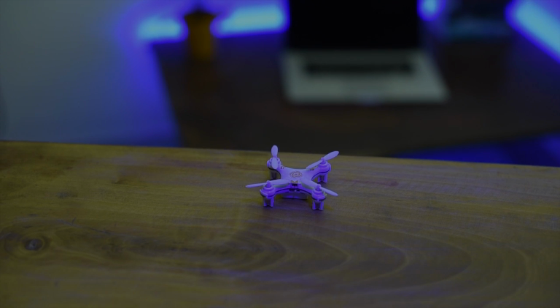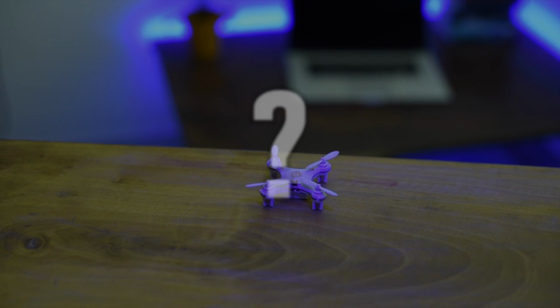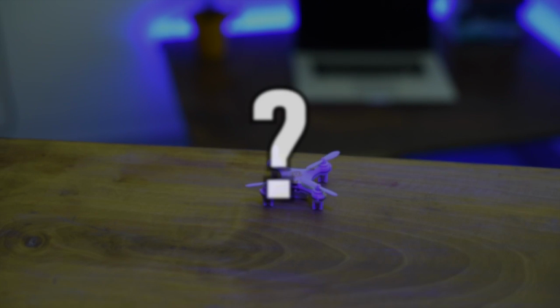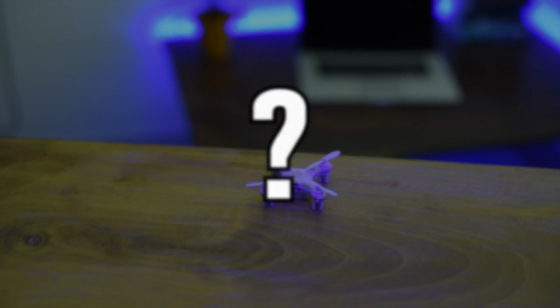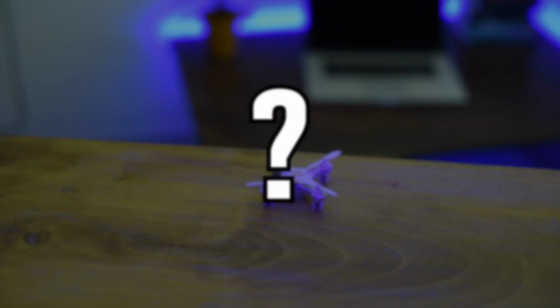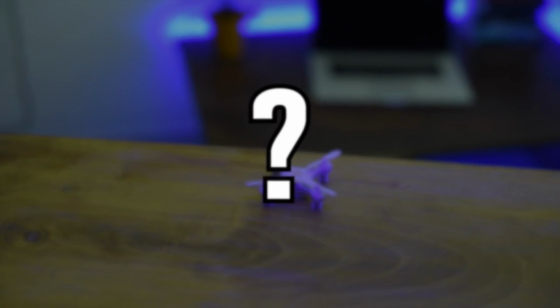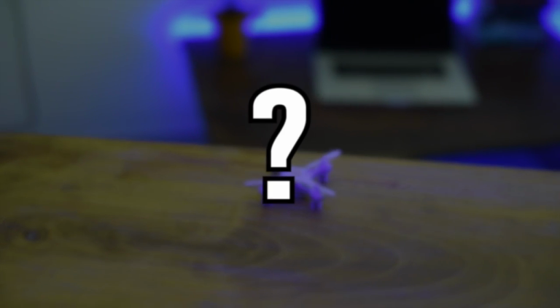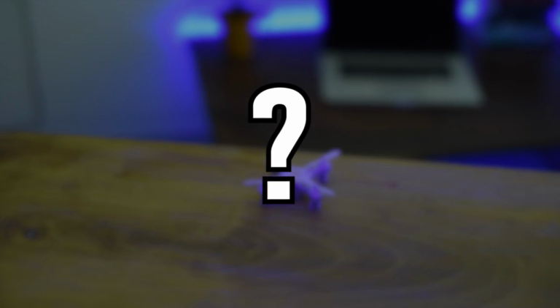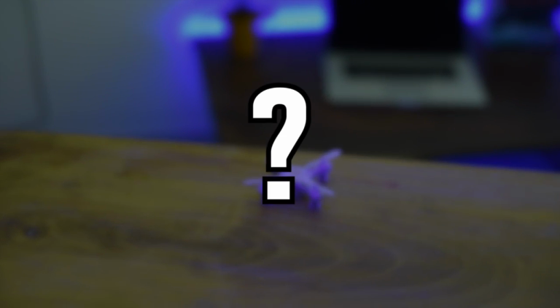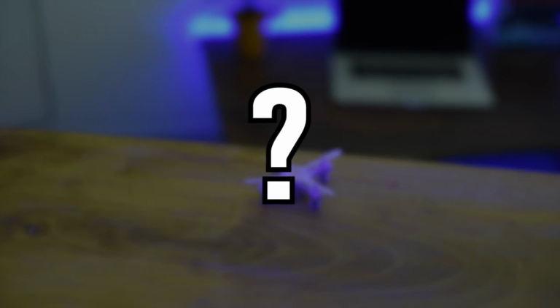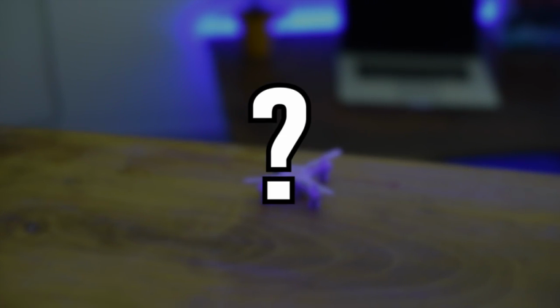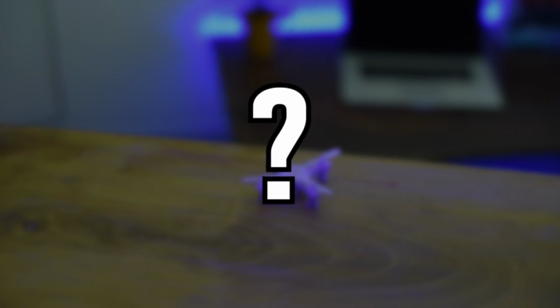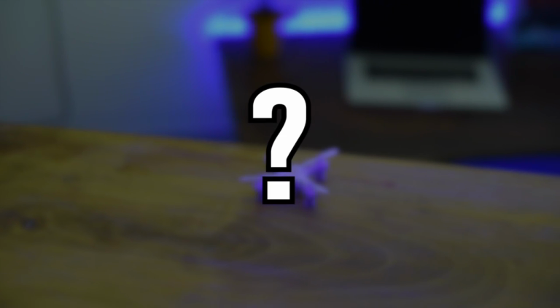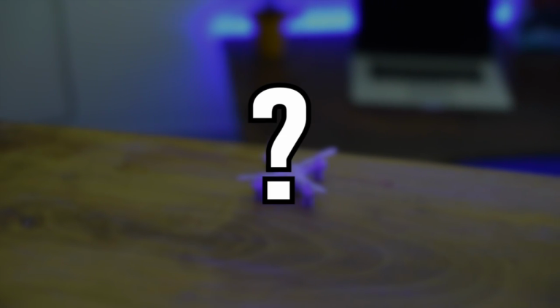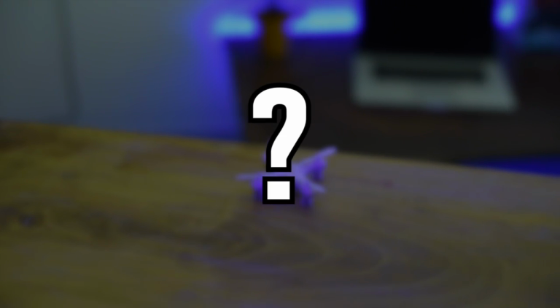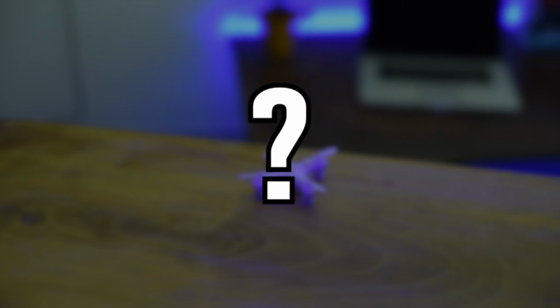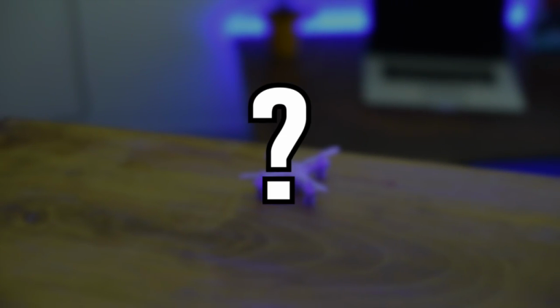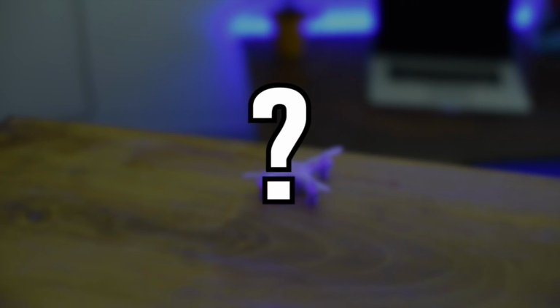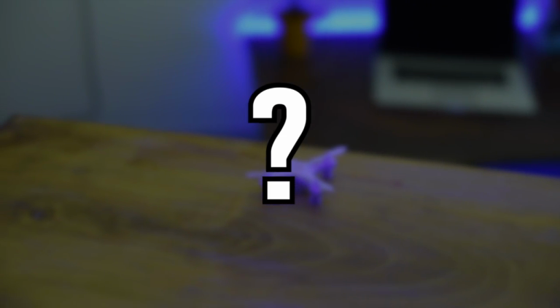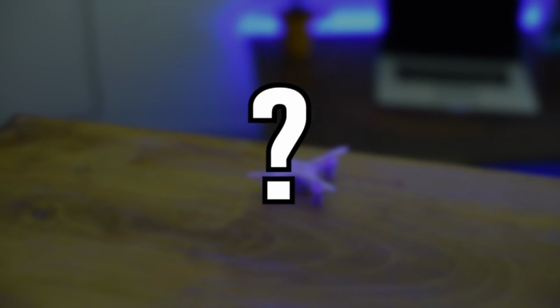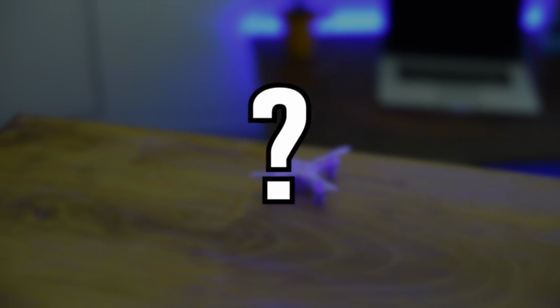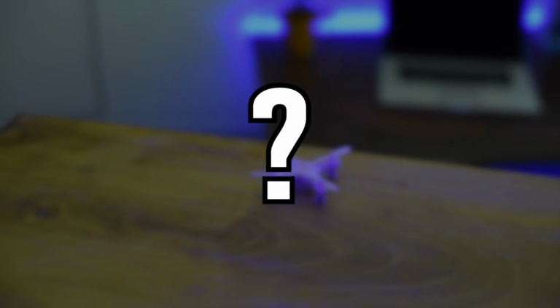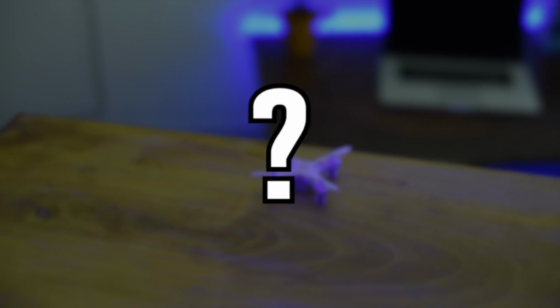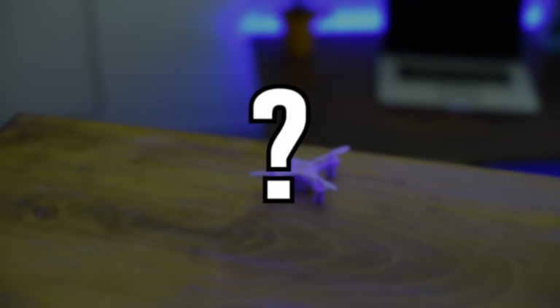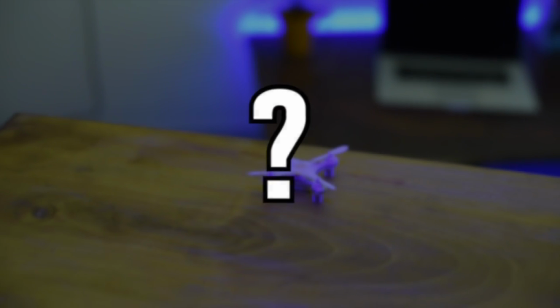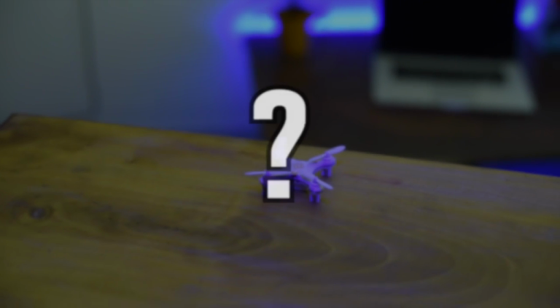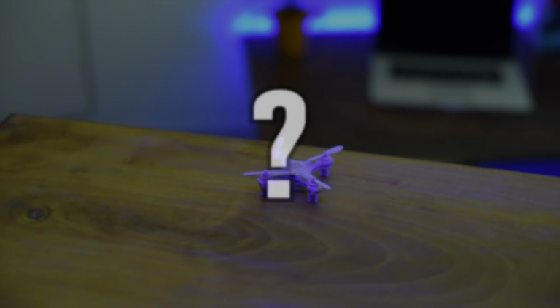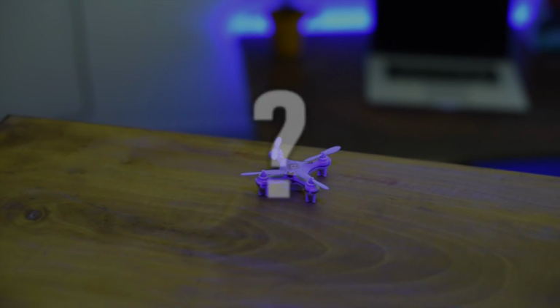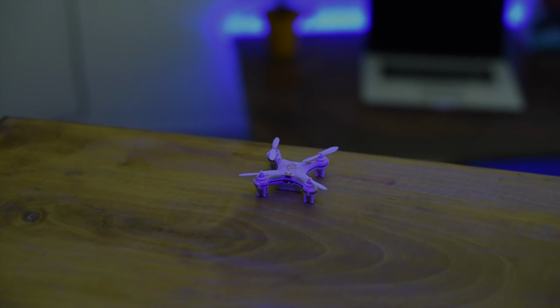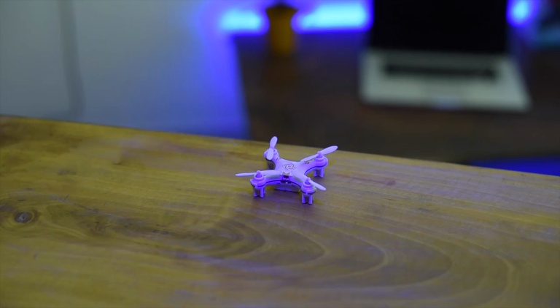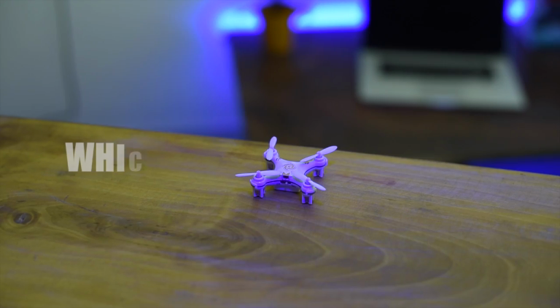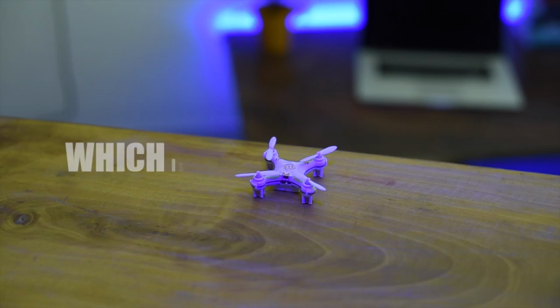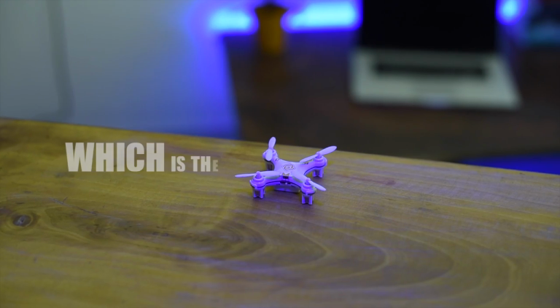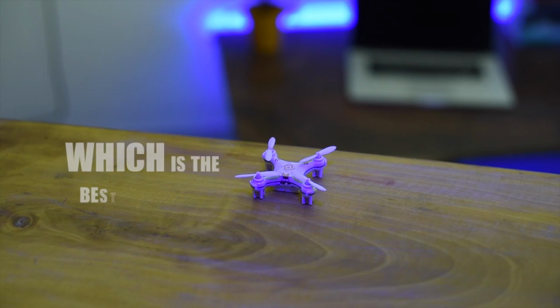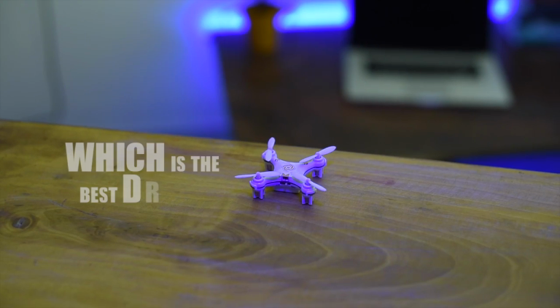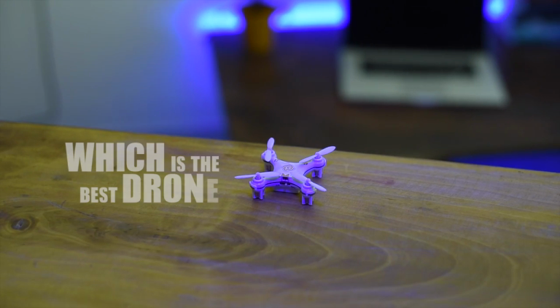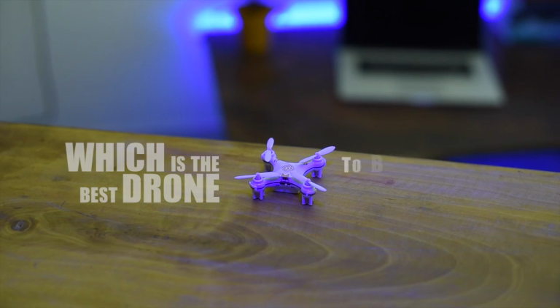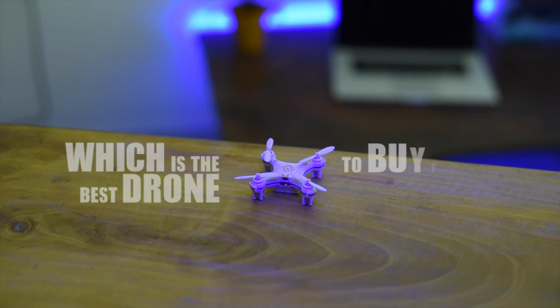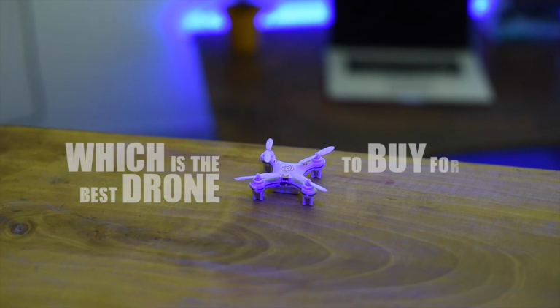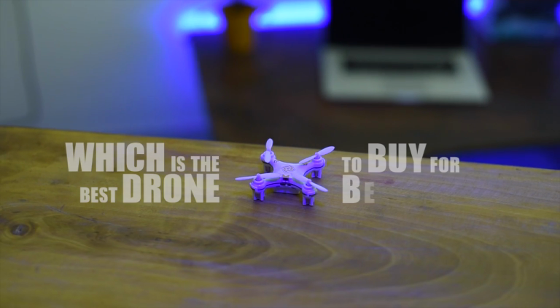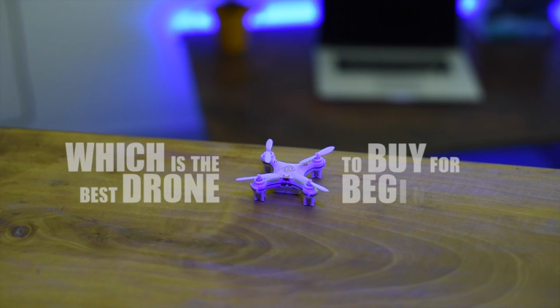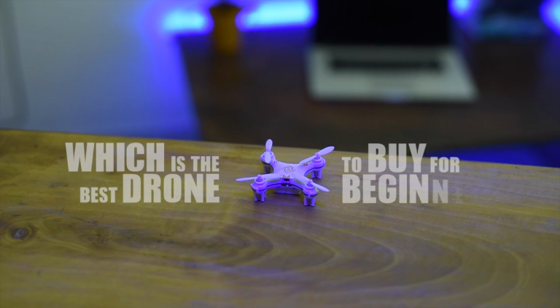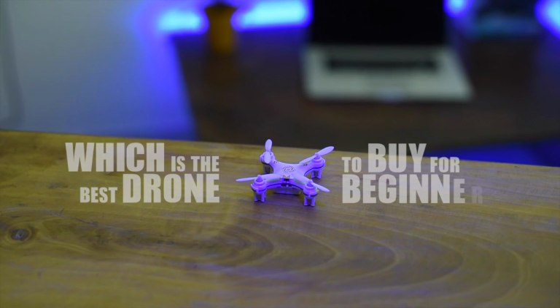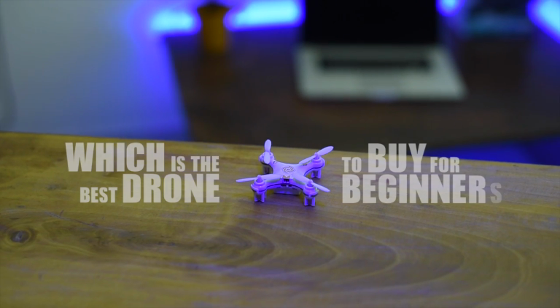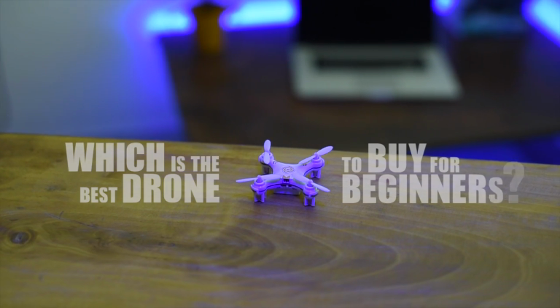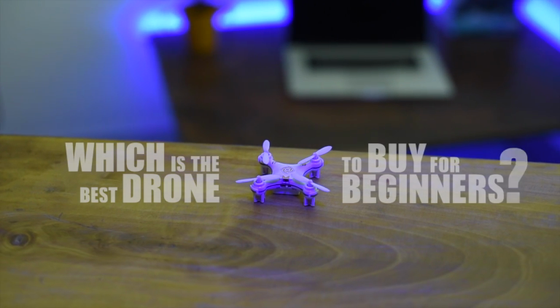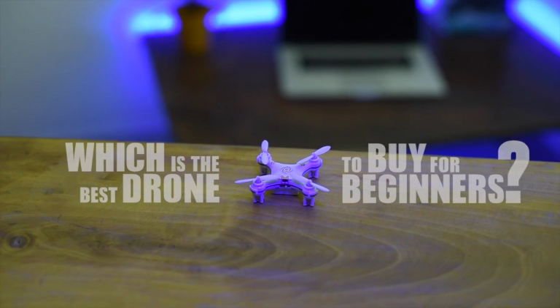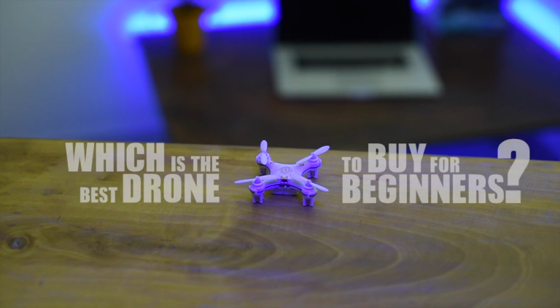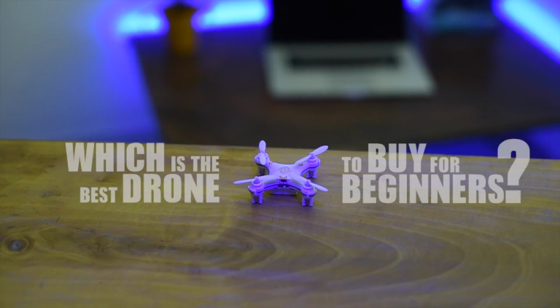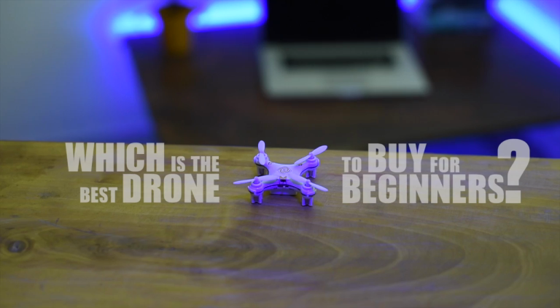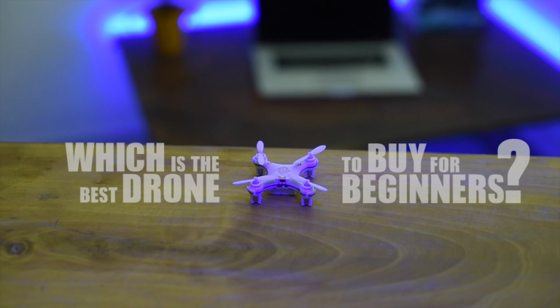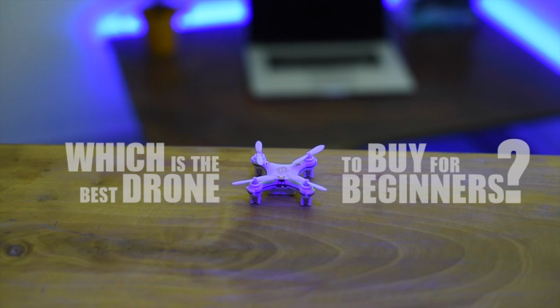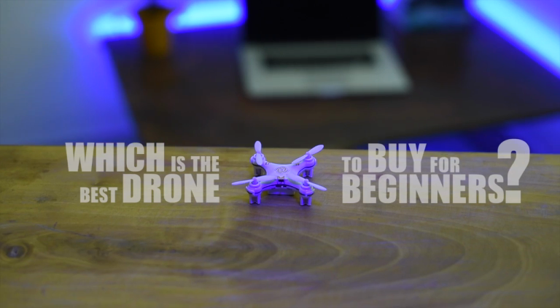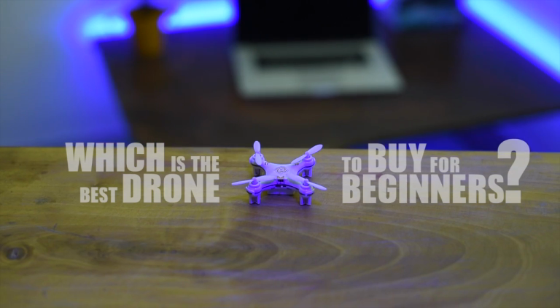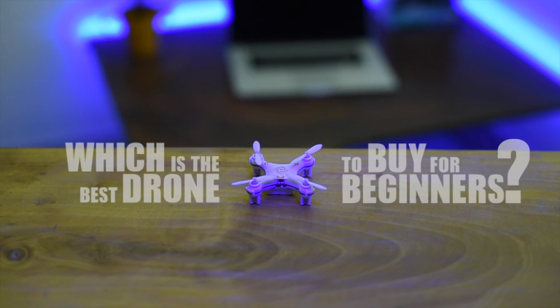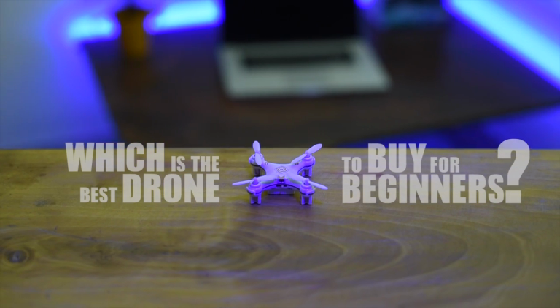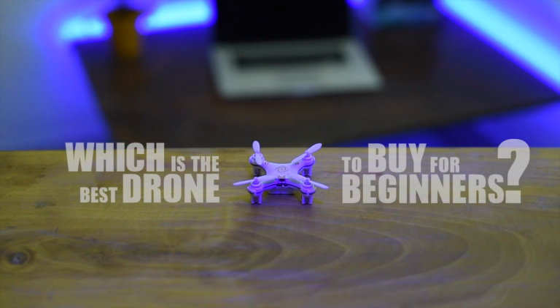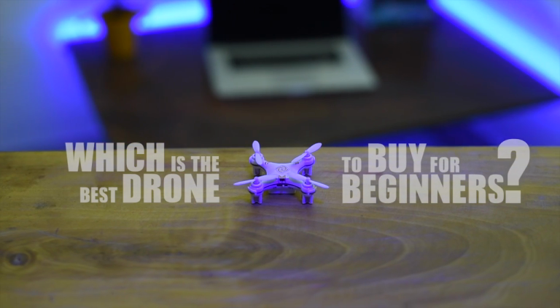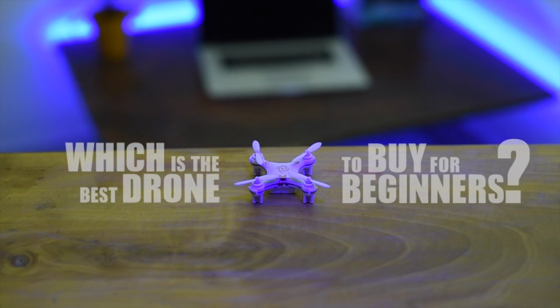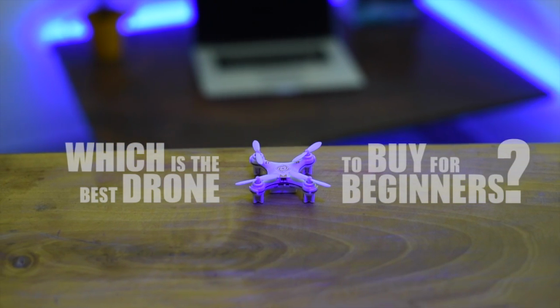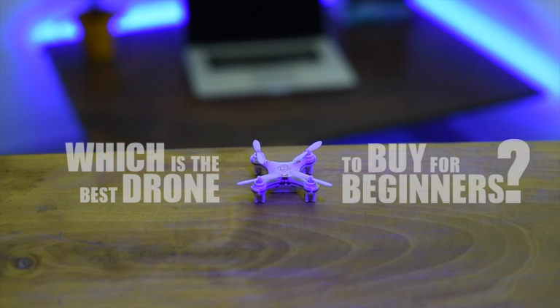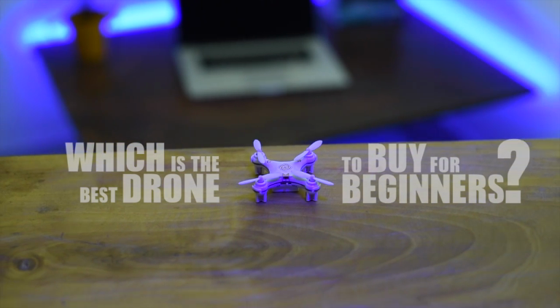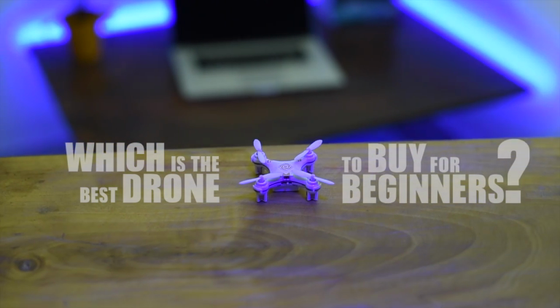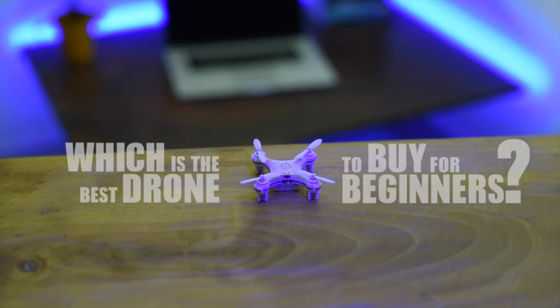The most common question that I get asked is: which is the best drone to buy for beginners? Let's find out.